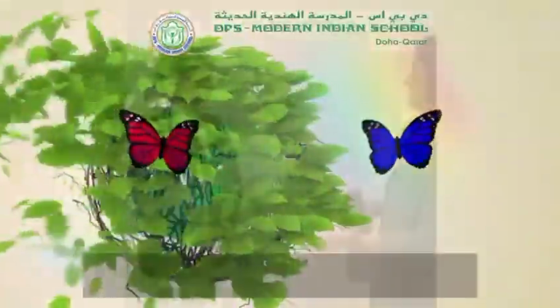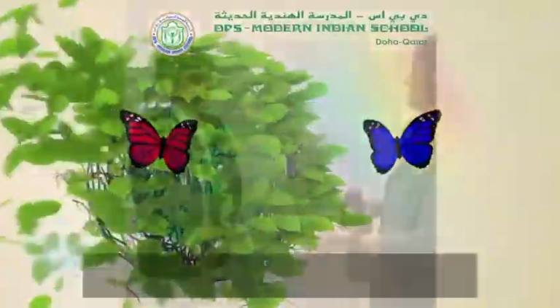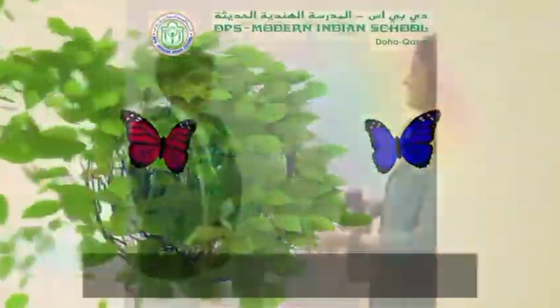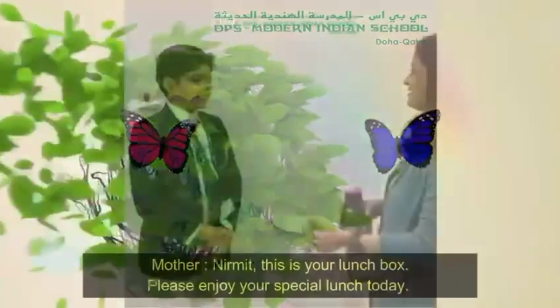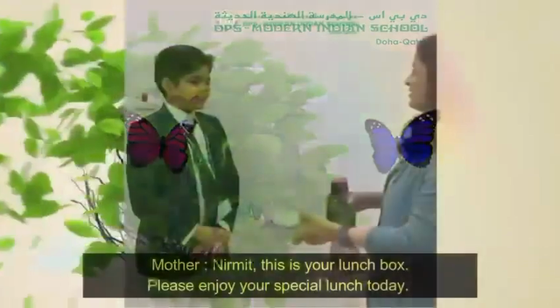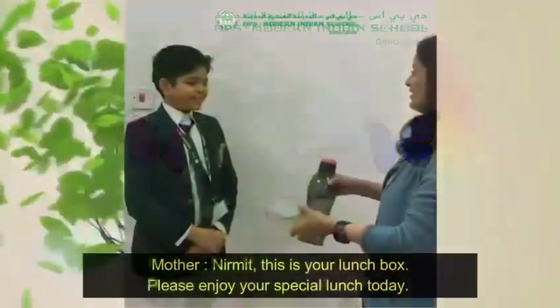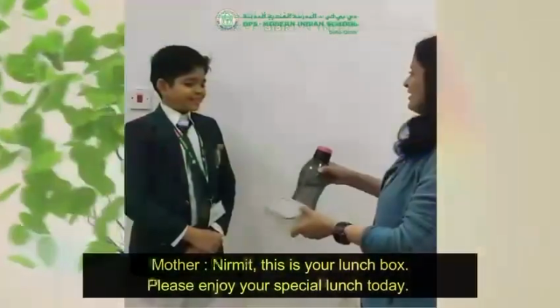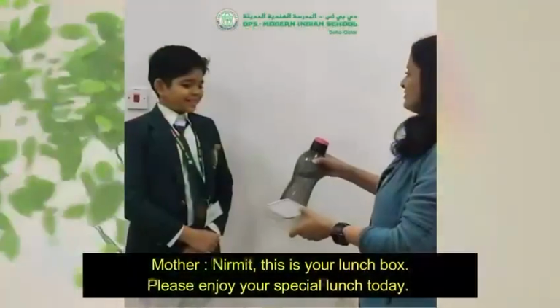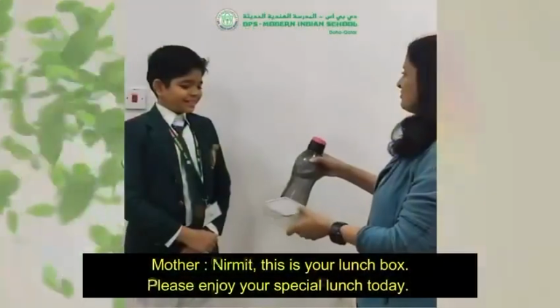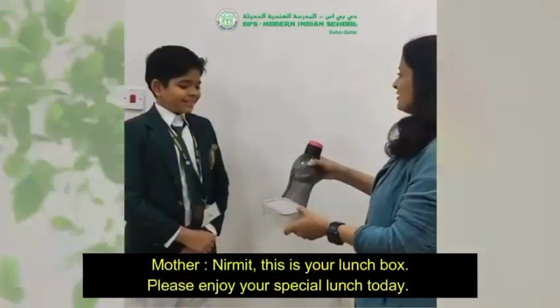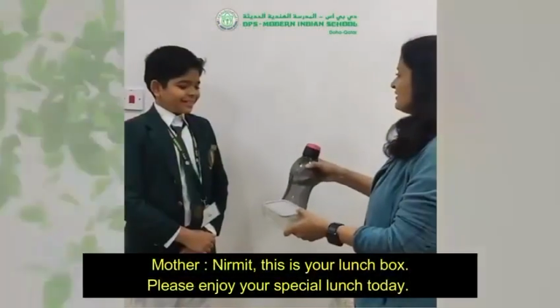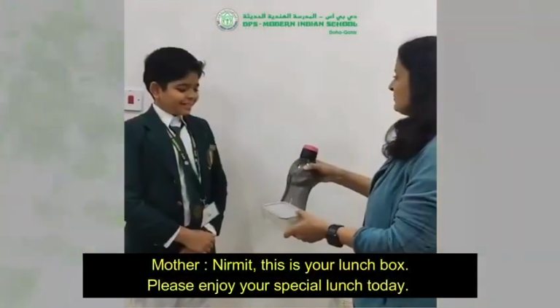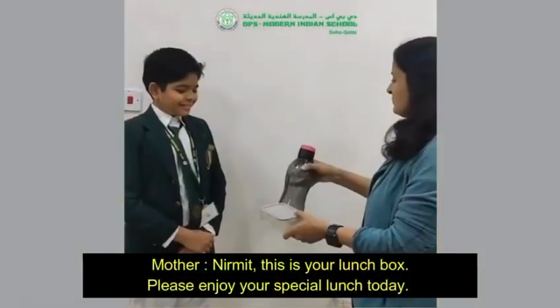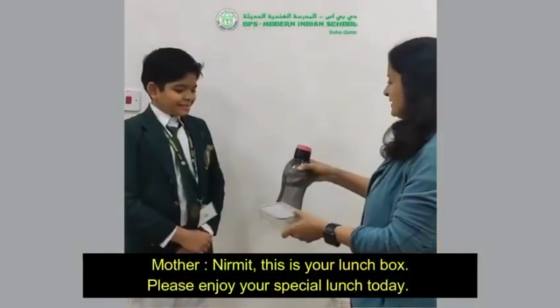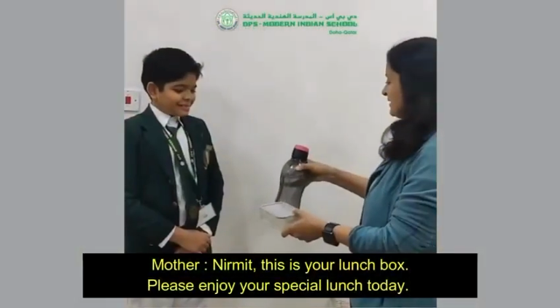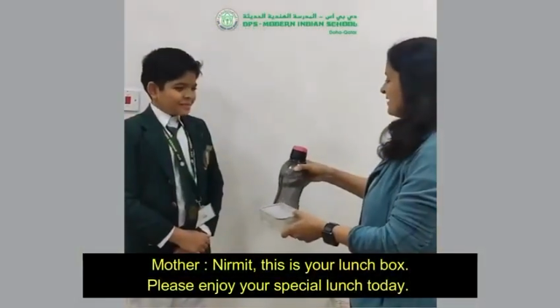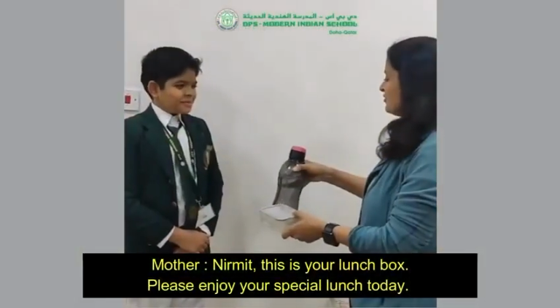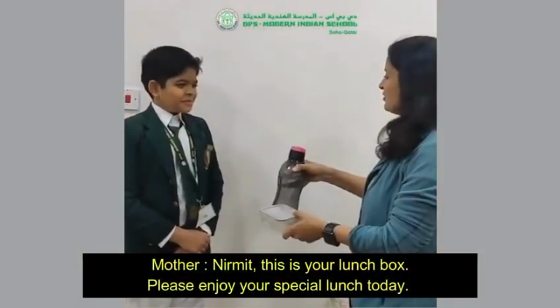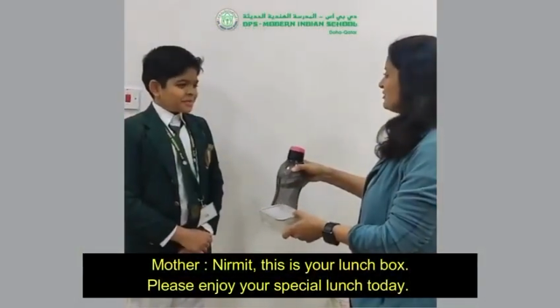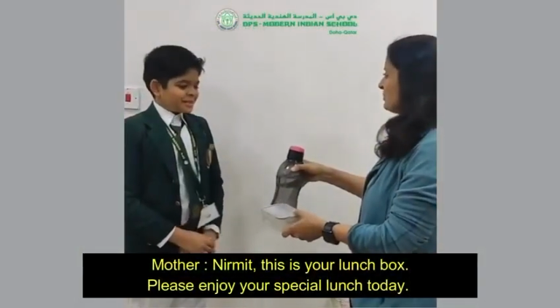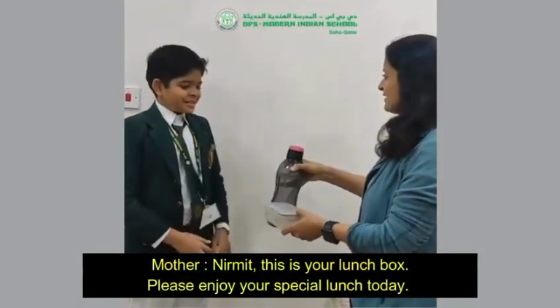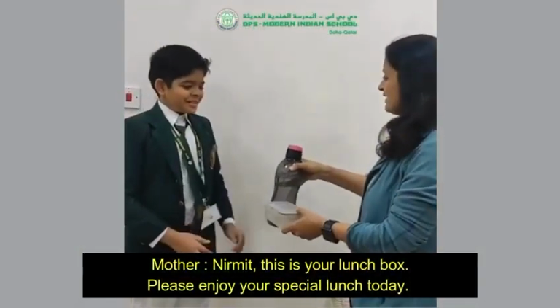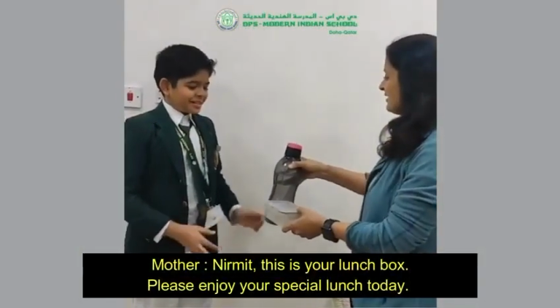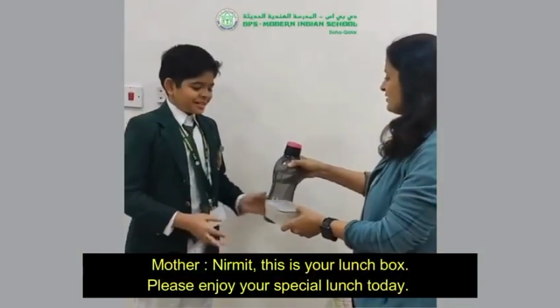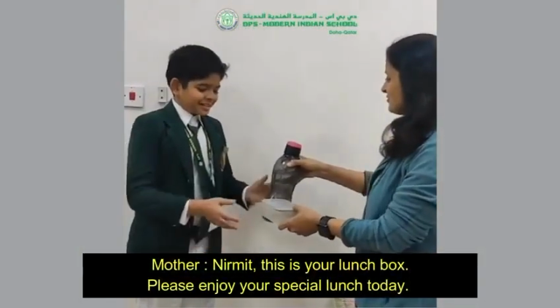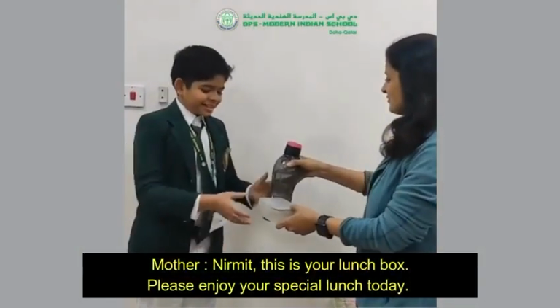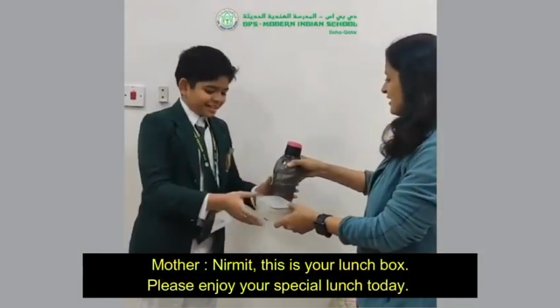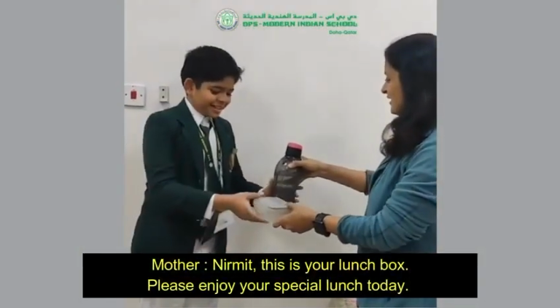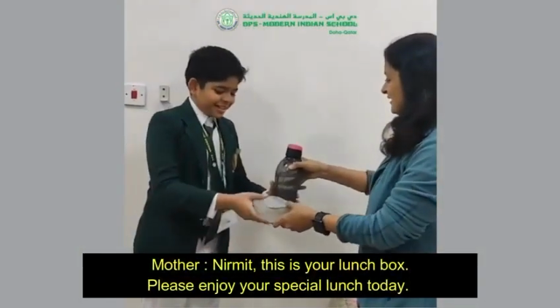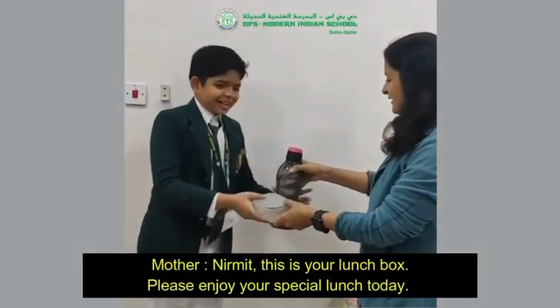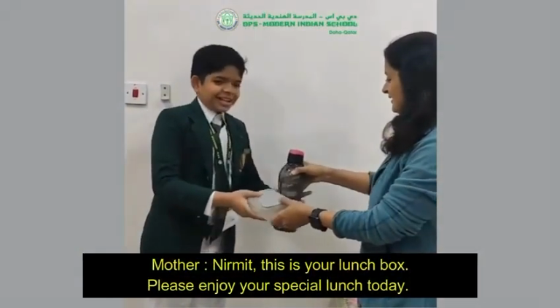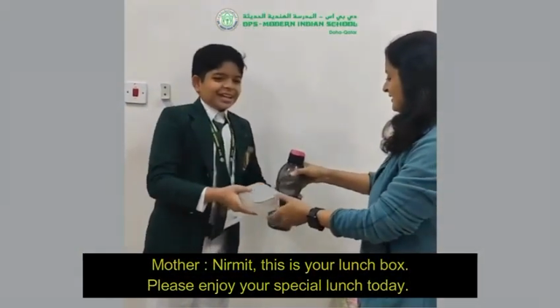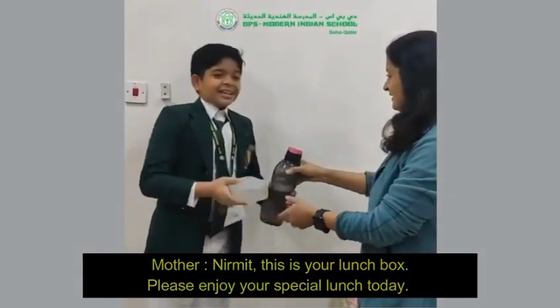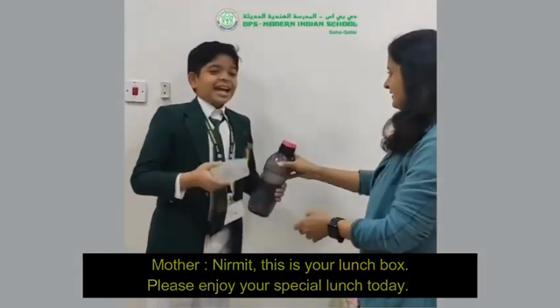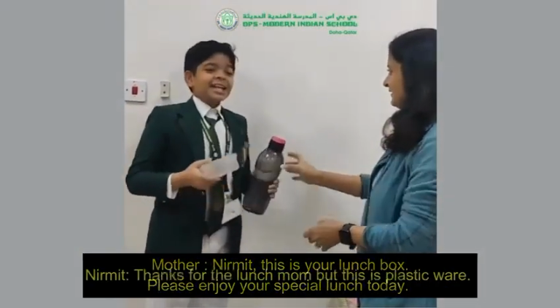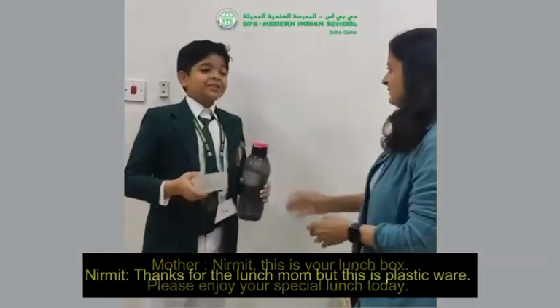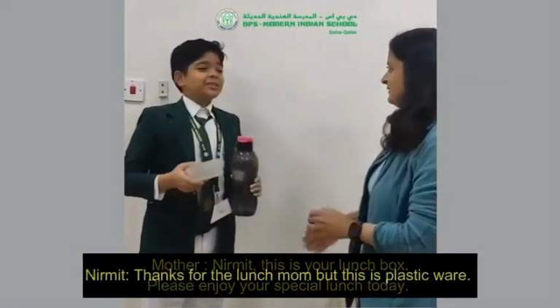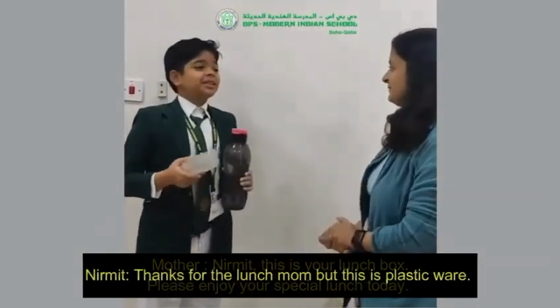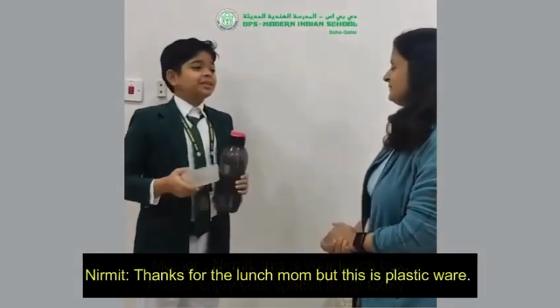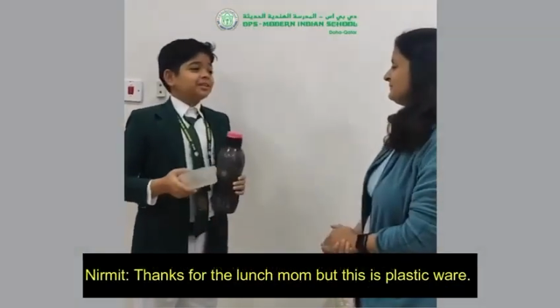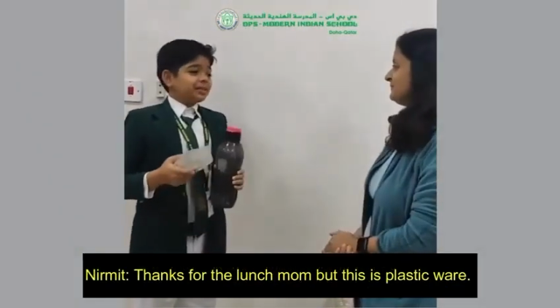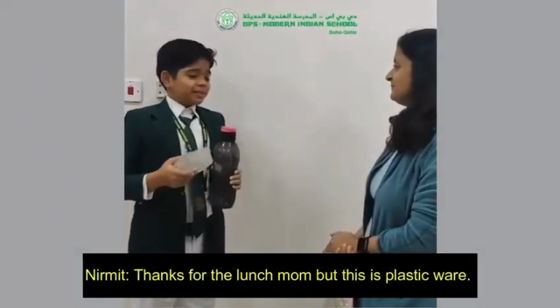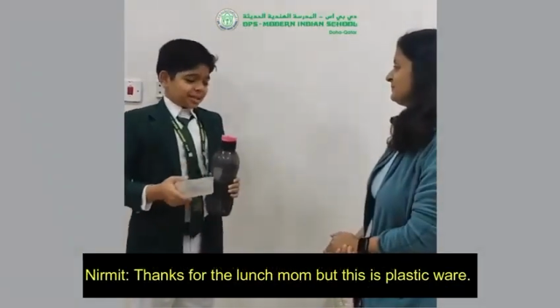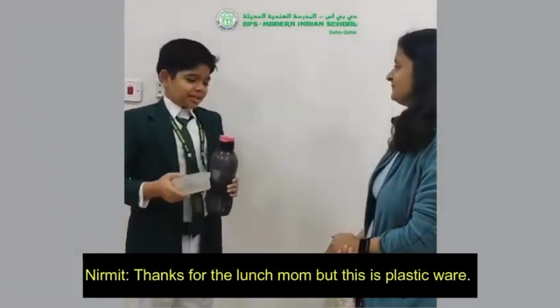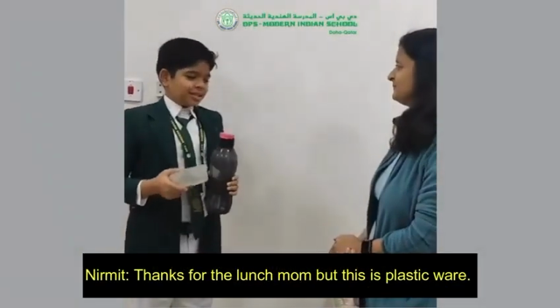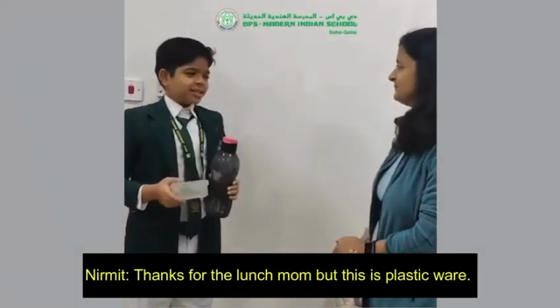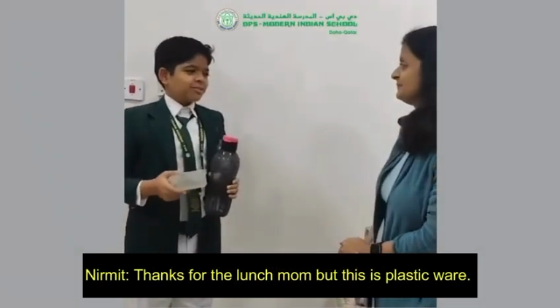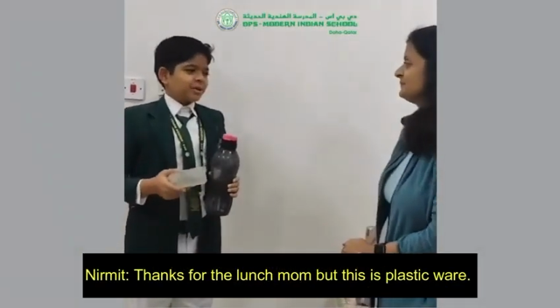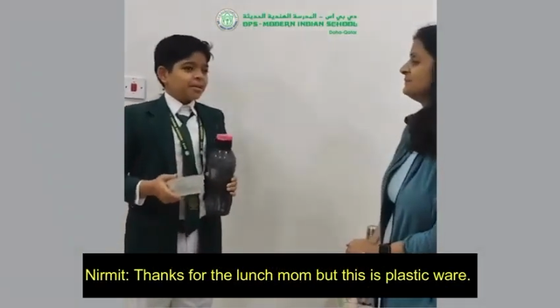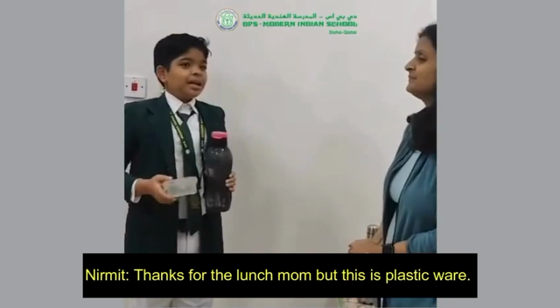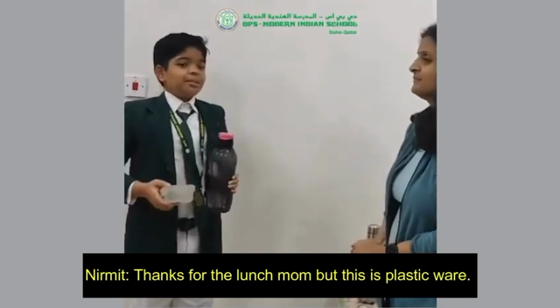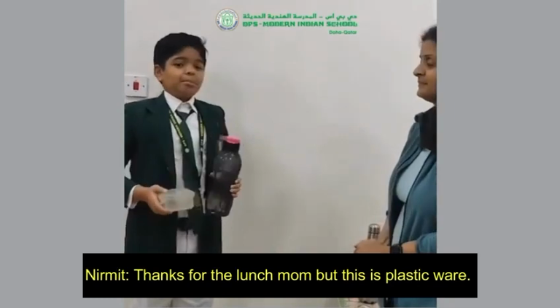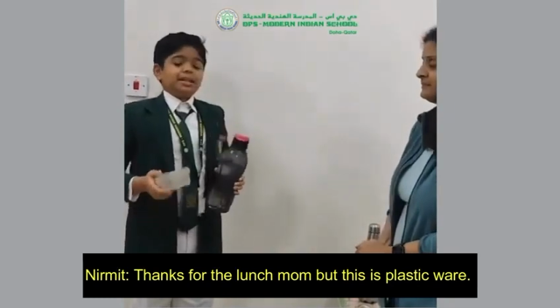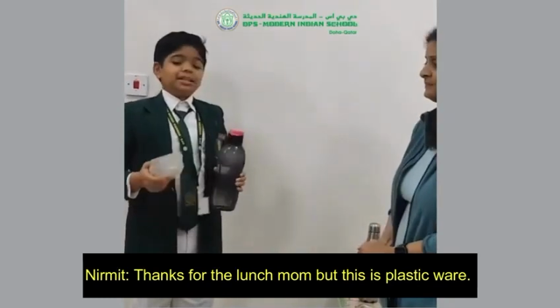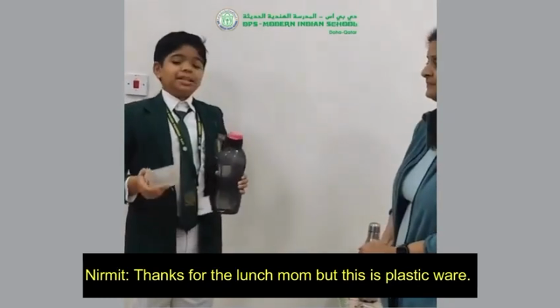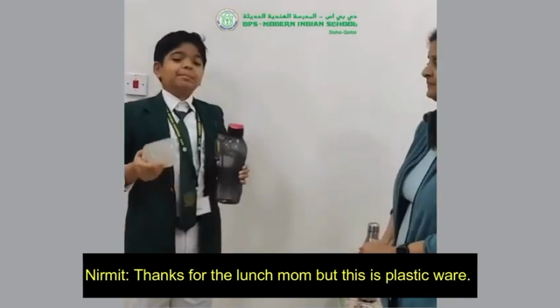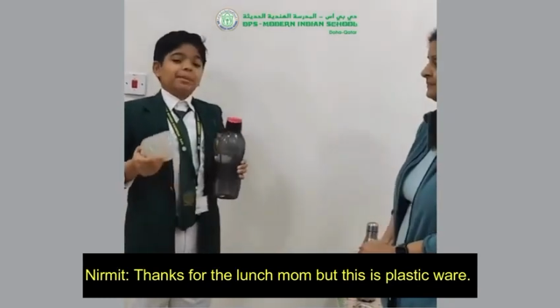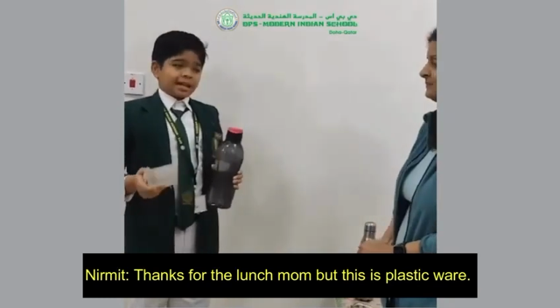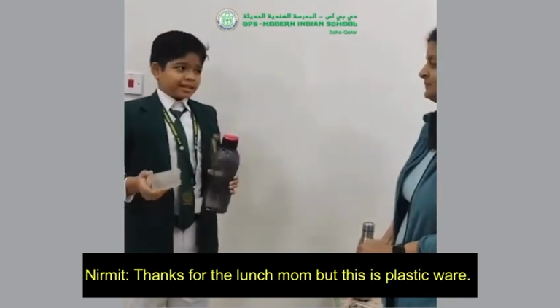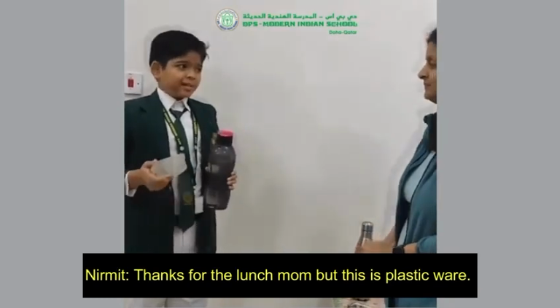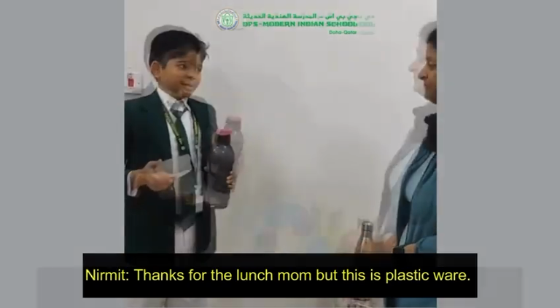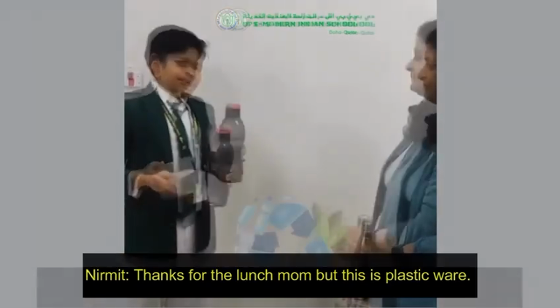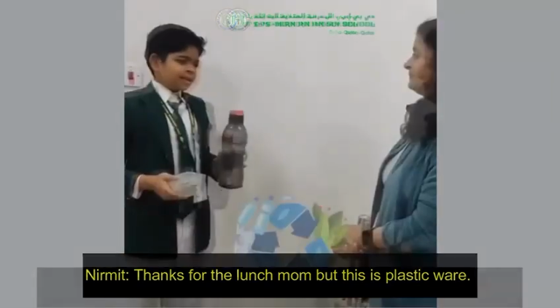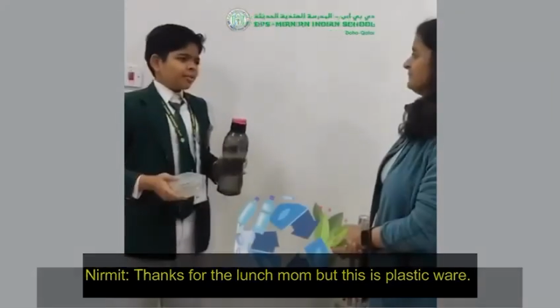This is your lunch, mom. Please enjoy your special lunch today. Thanks for the lunch, mom. But this is a plastic one.